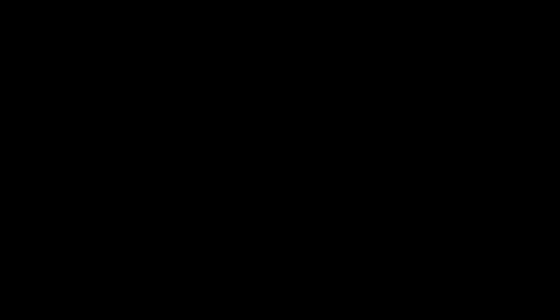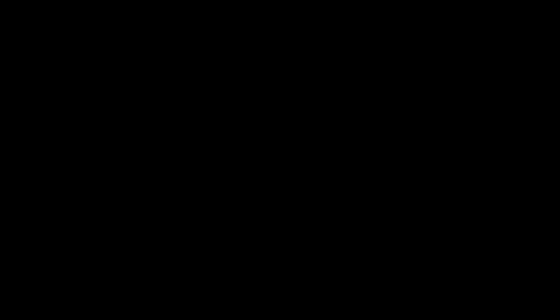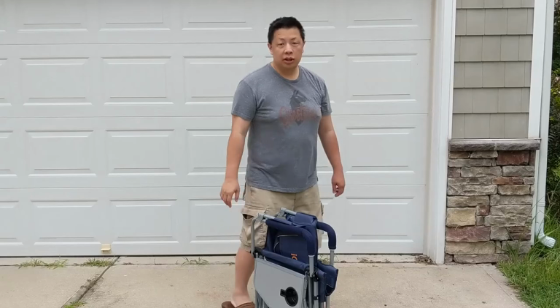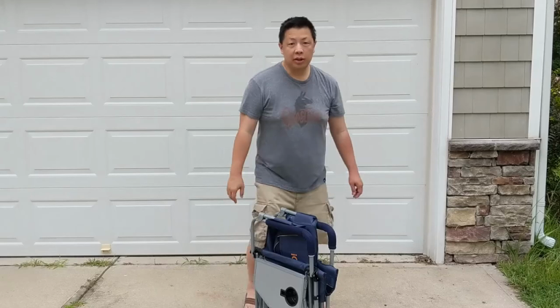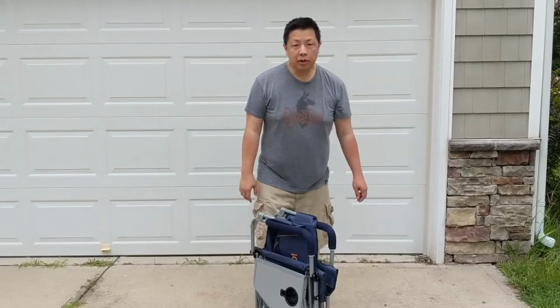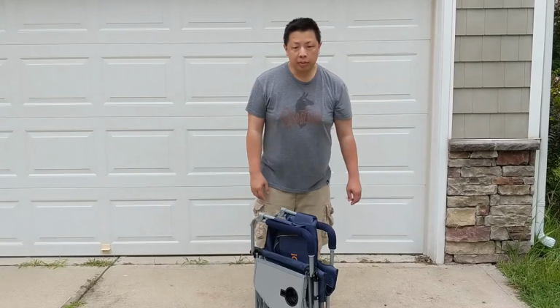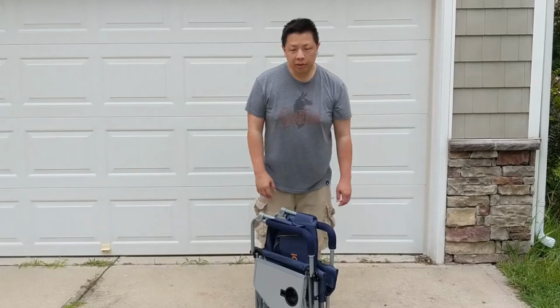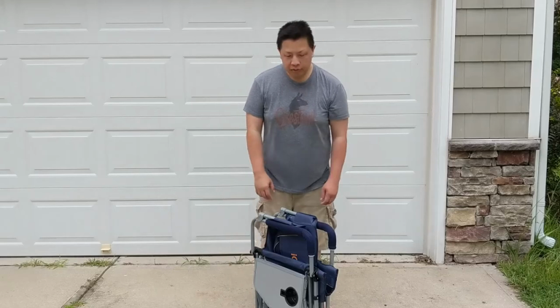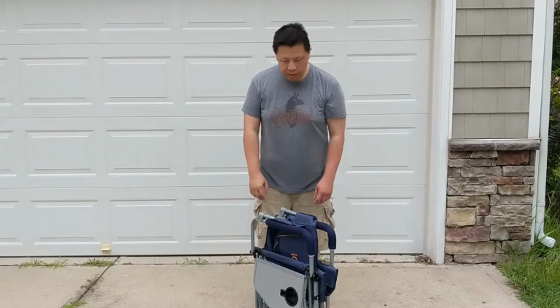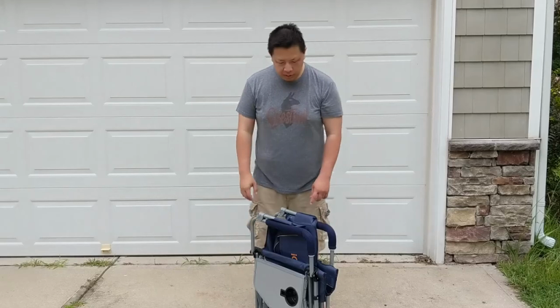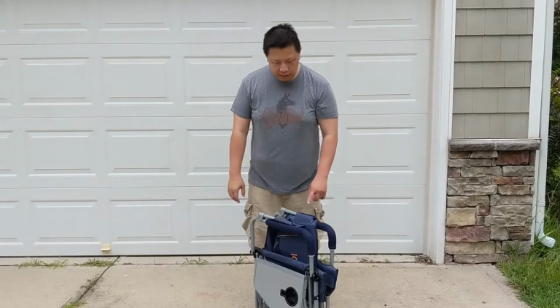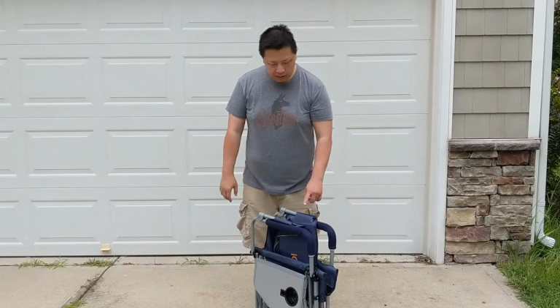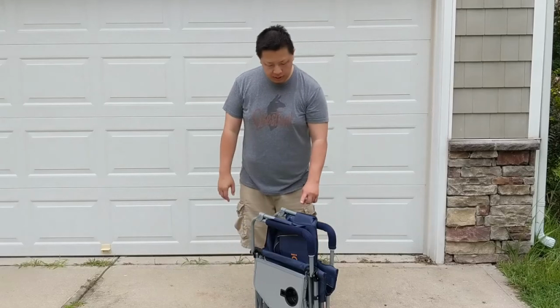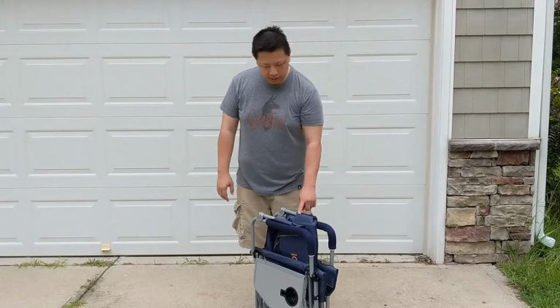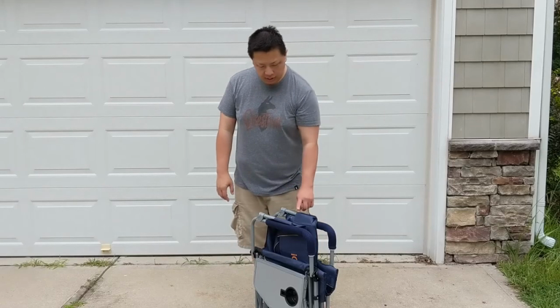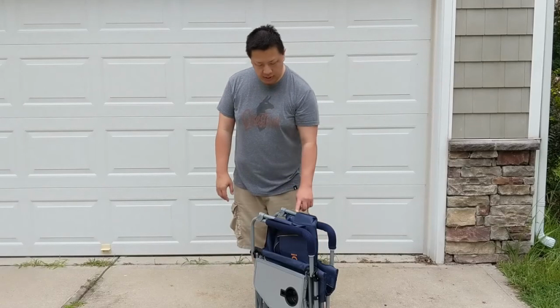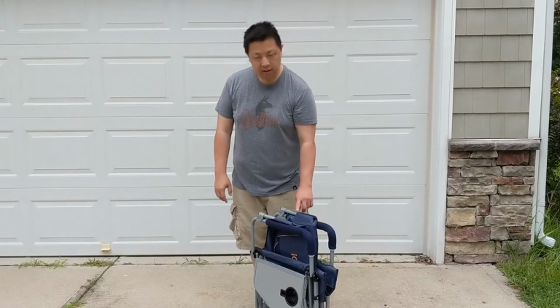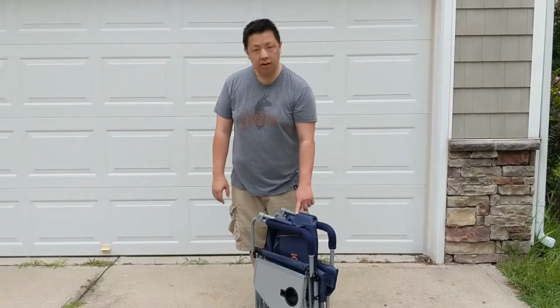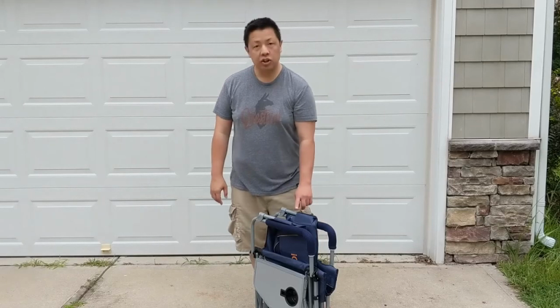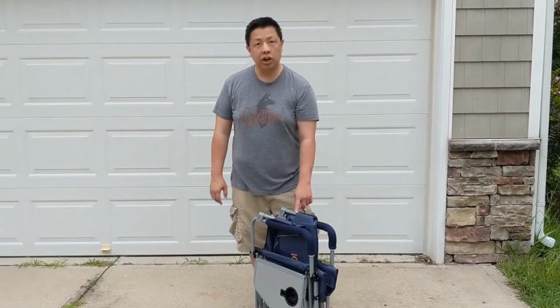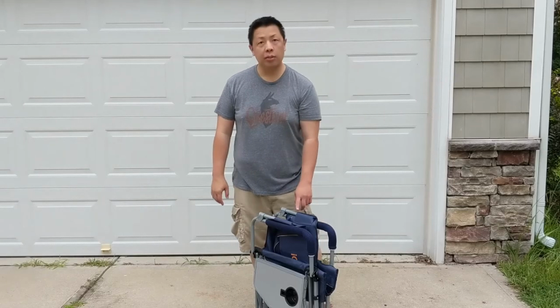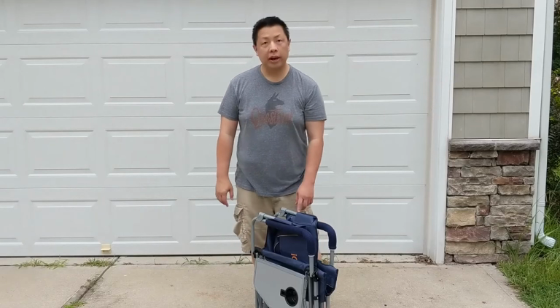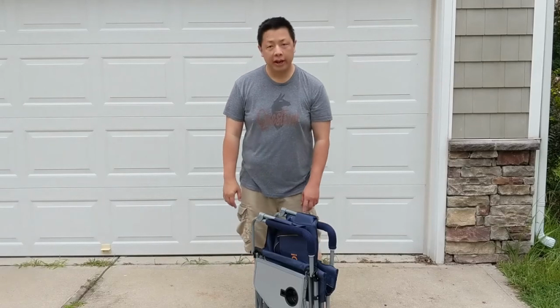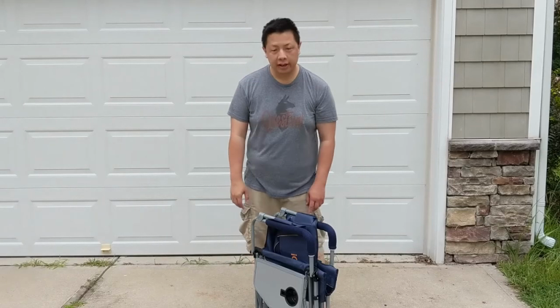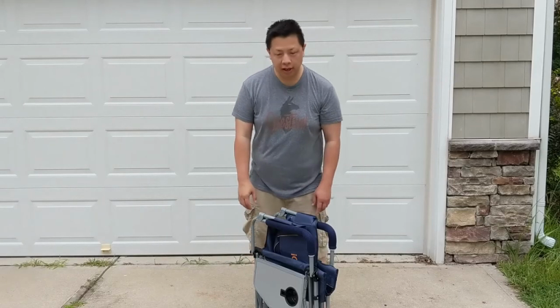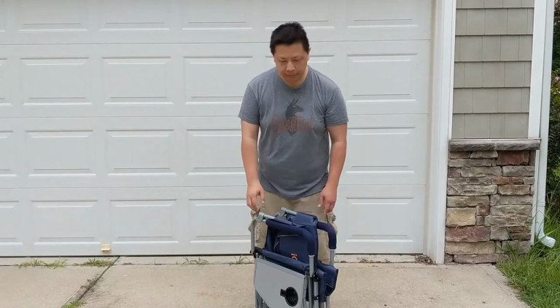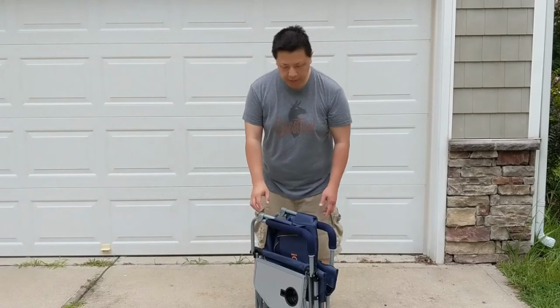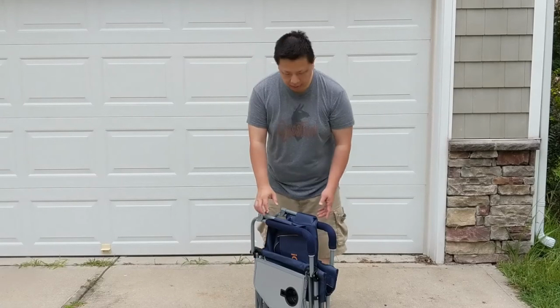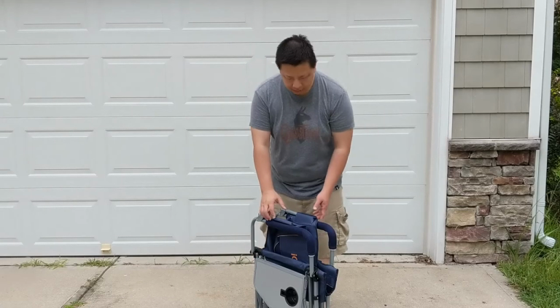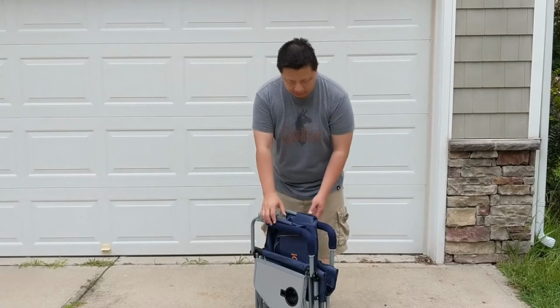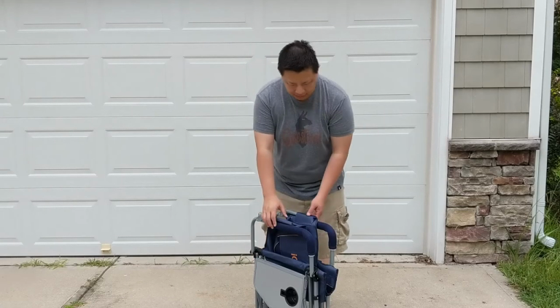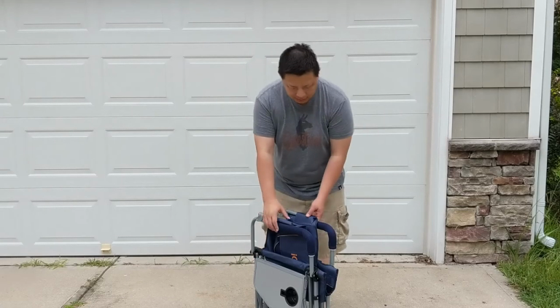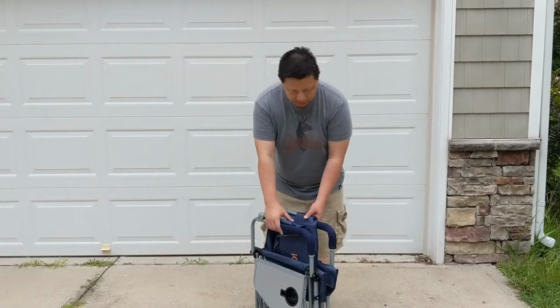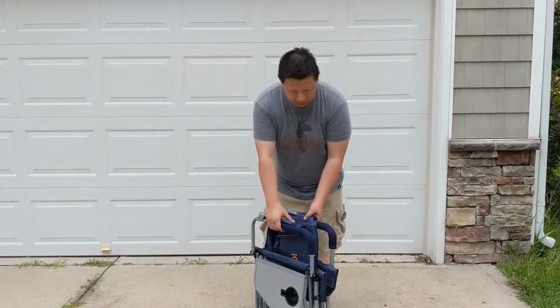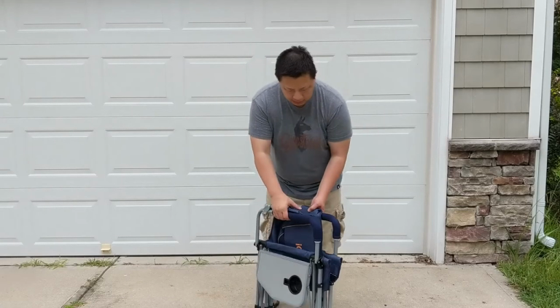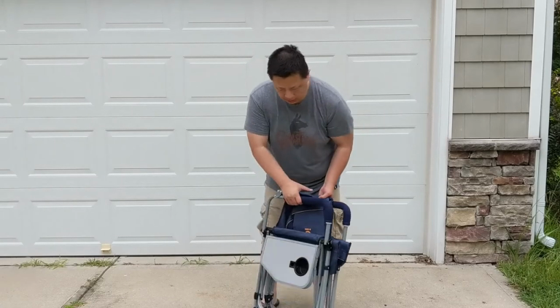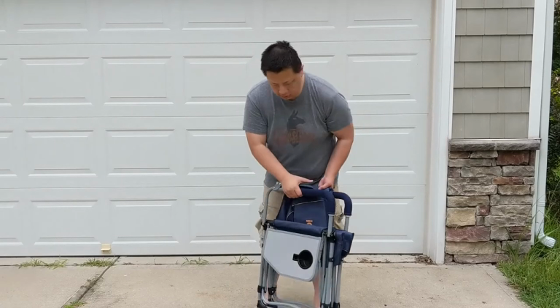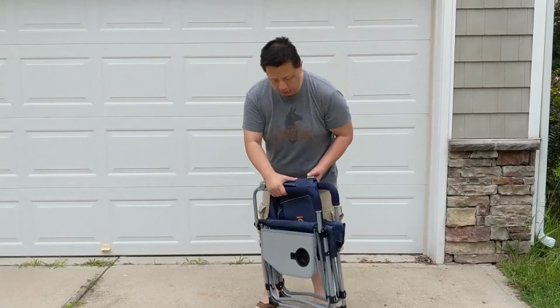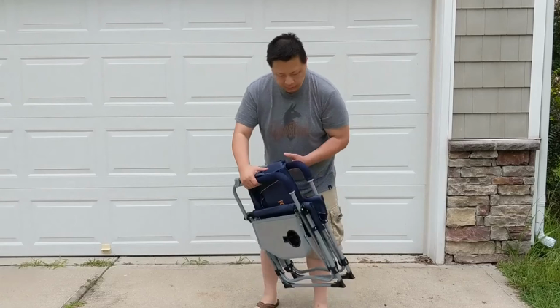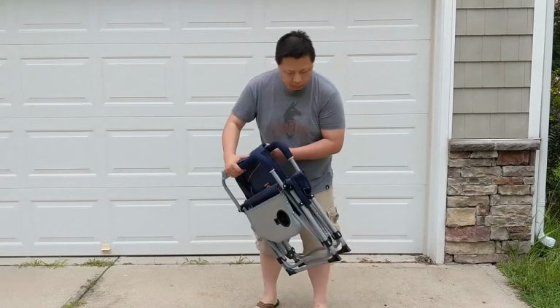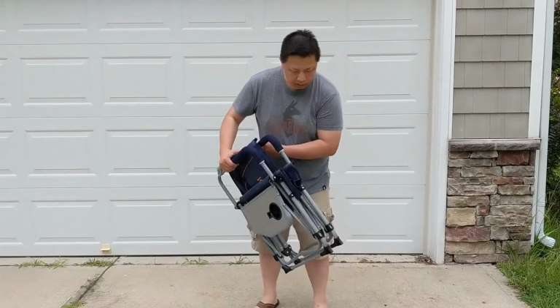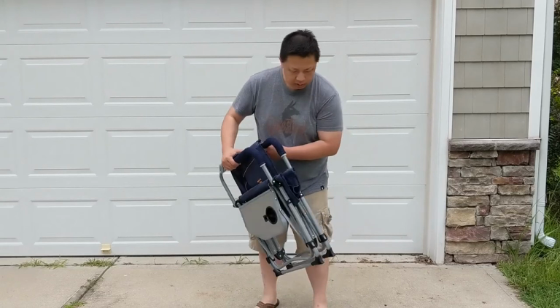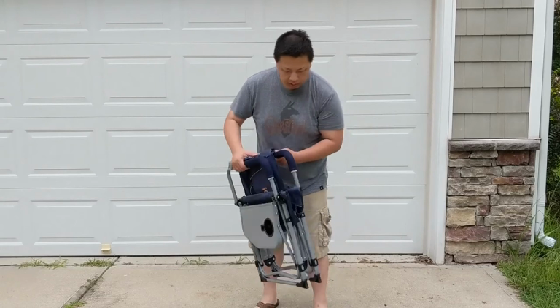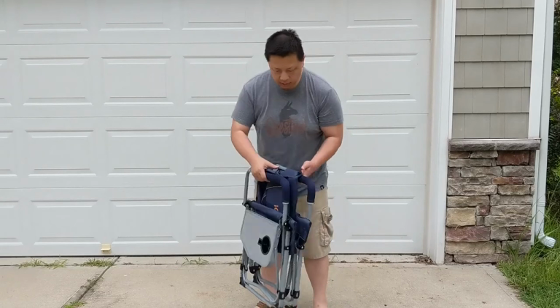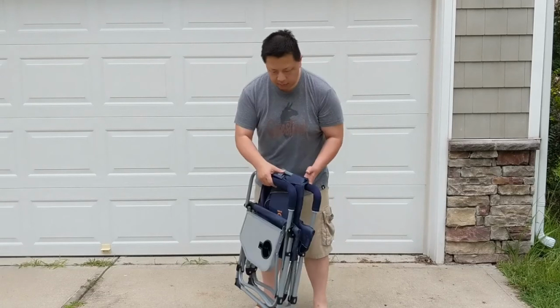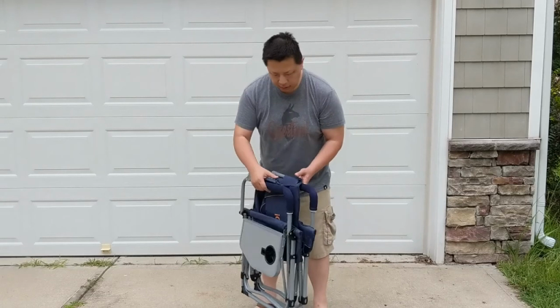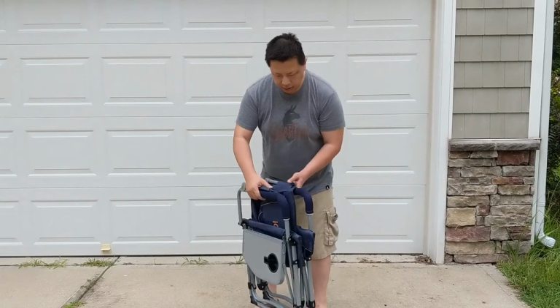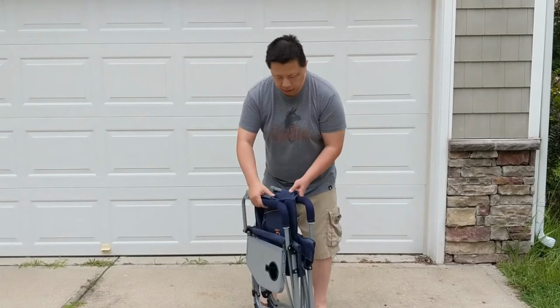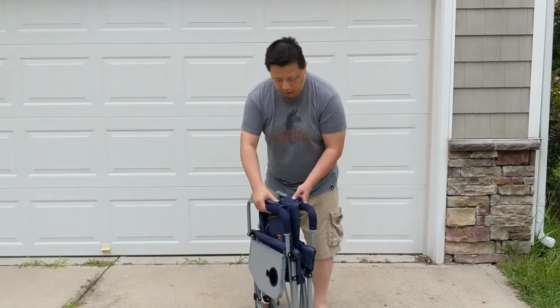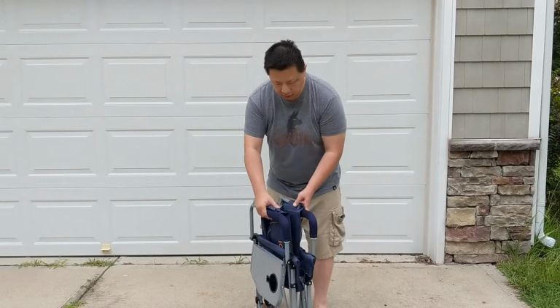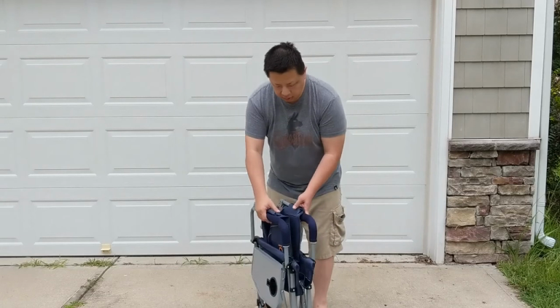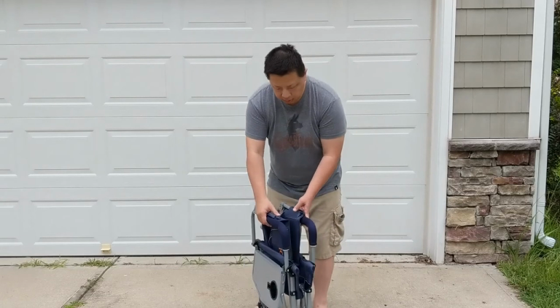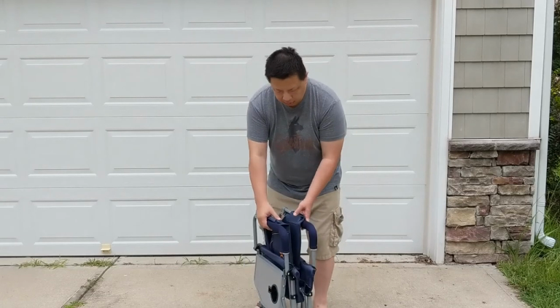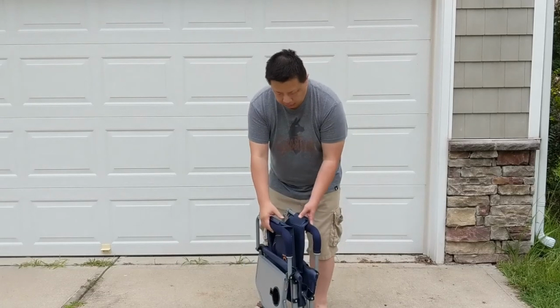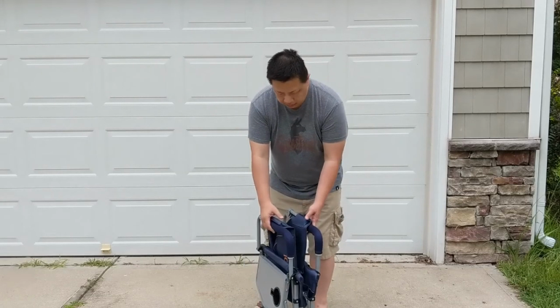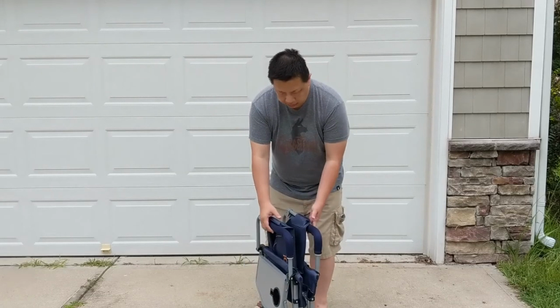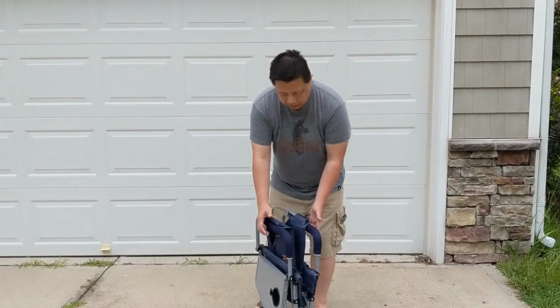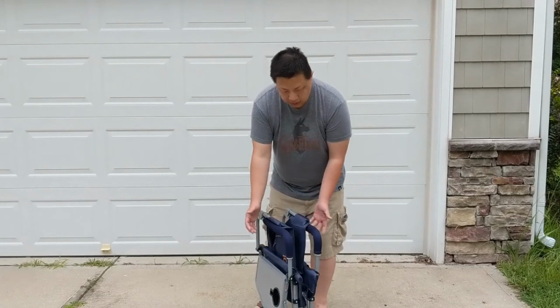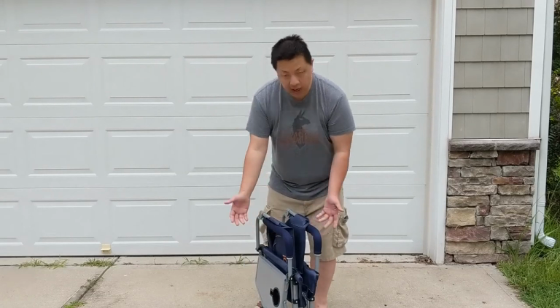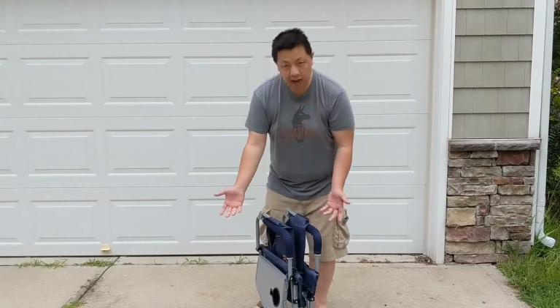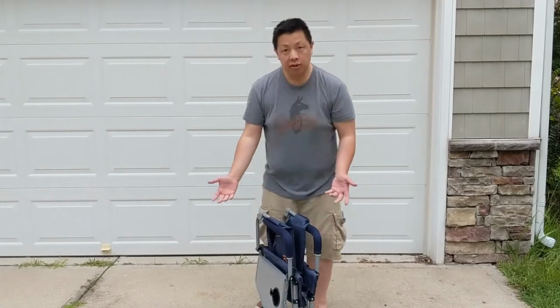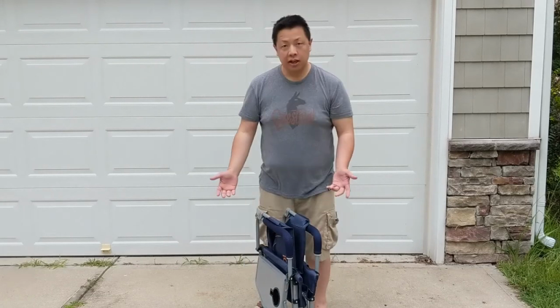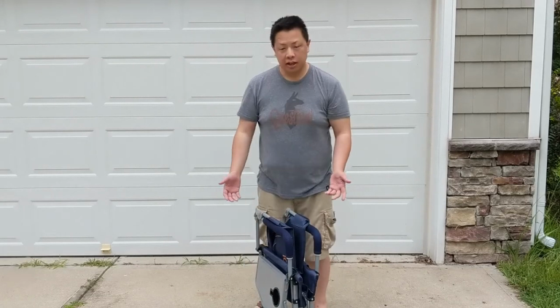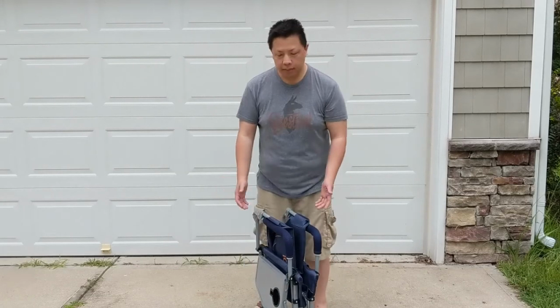Today I'm going to be reviewing this chair. It's straightforward to bring it all in. How do you set it up?